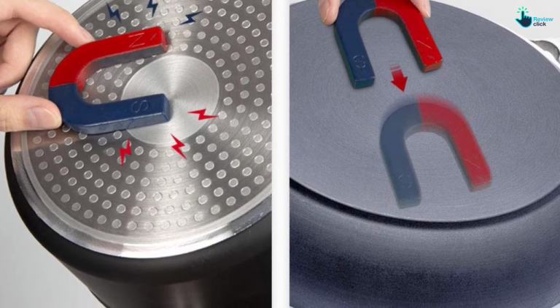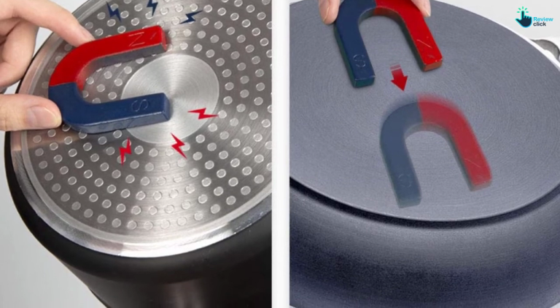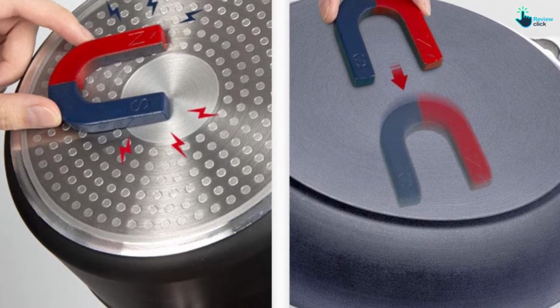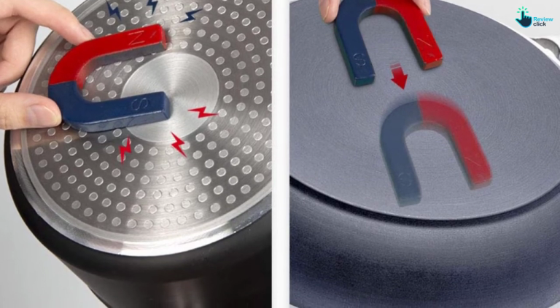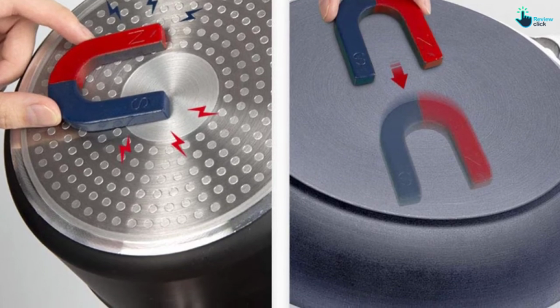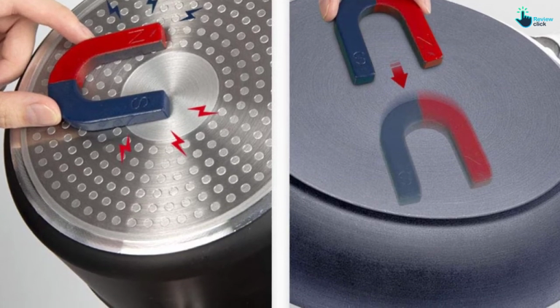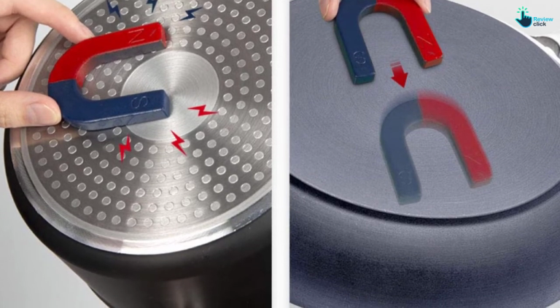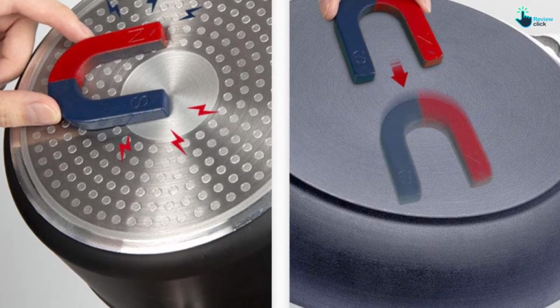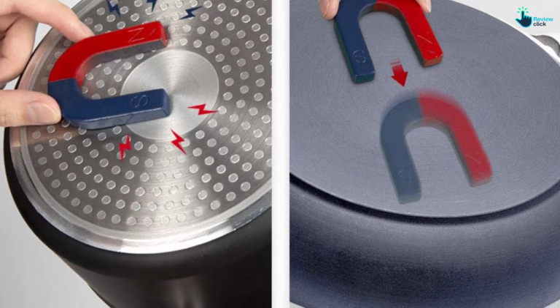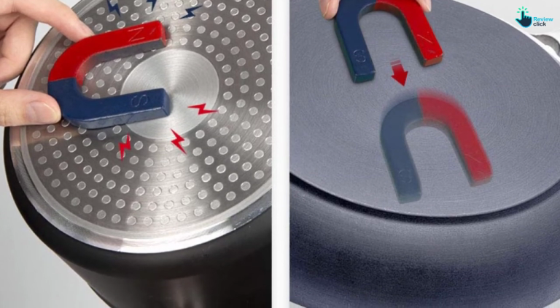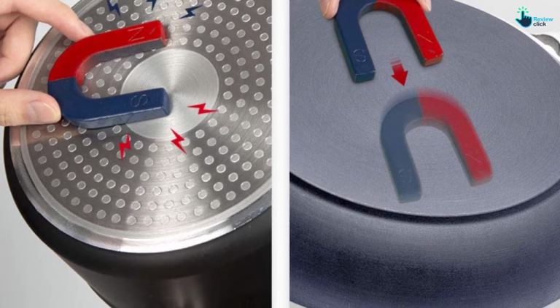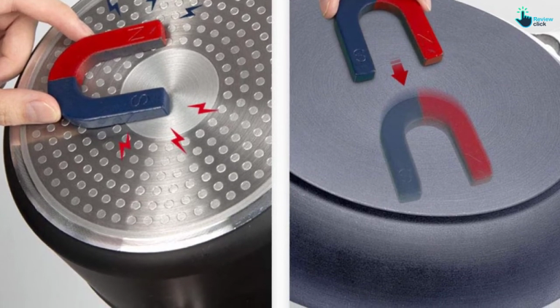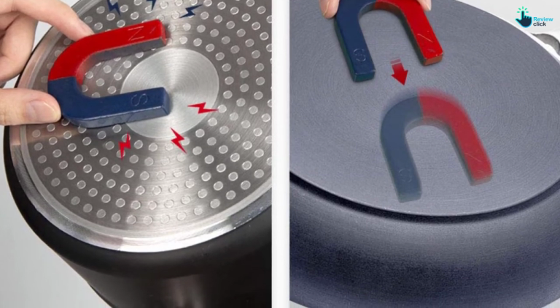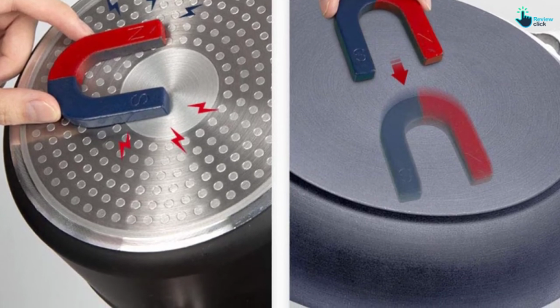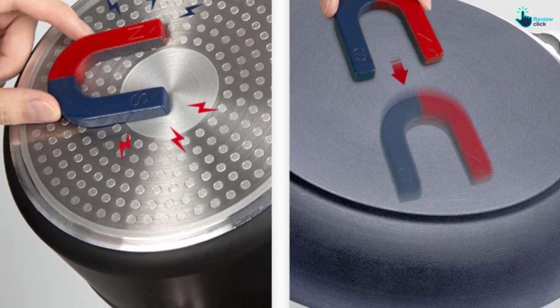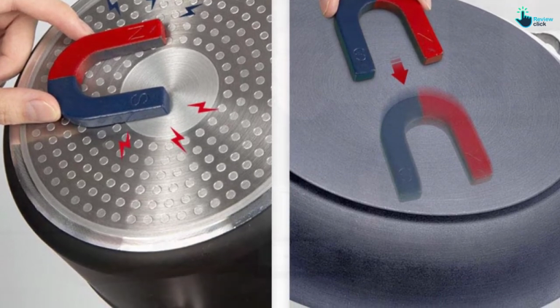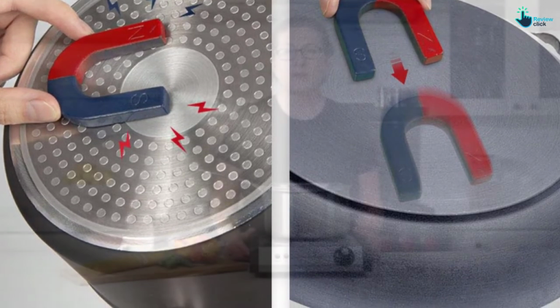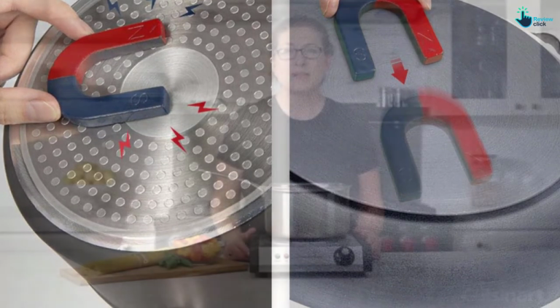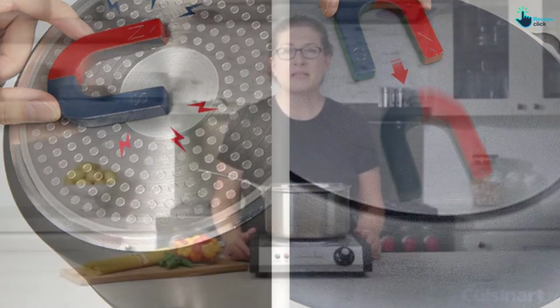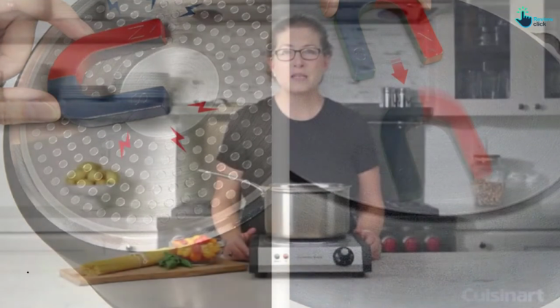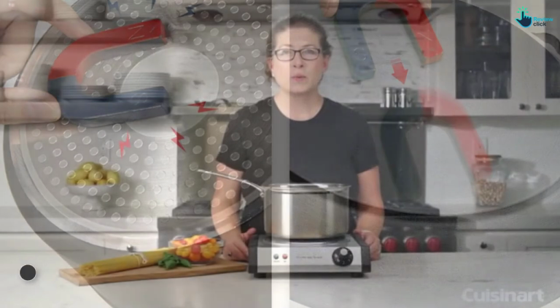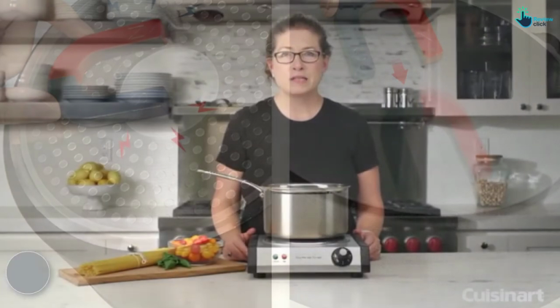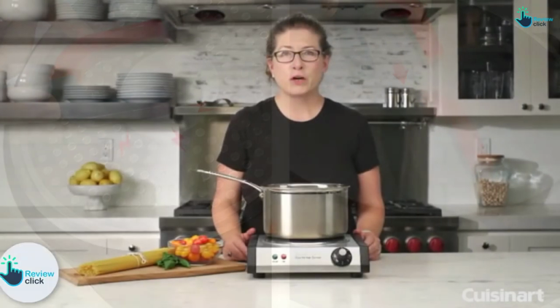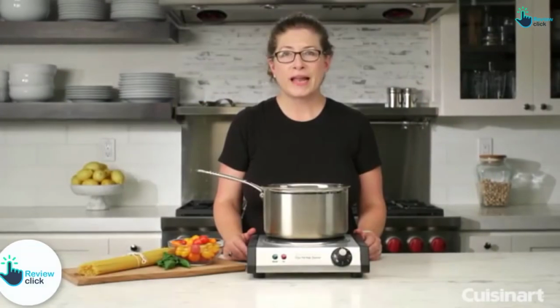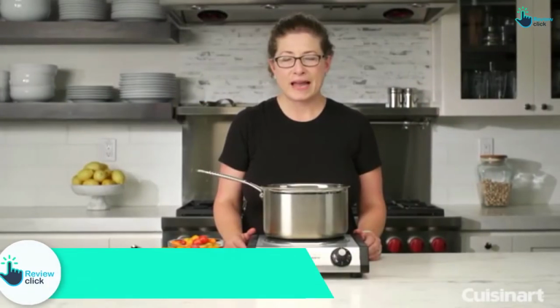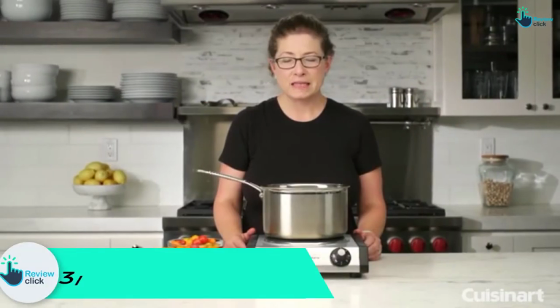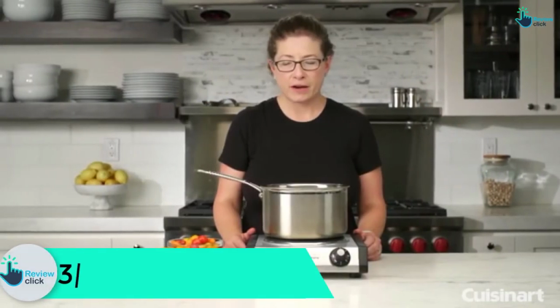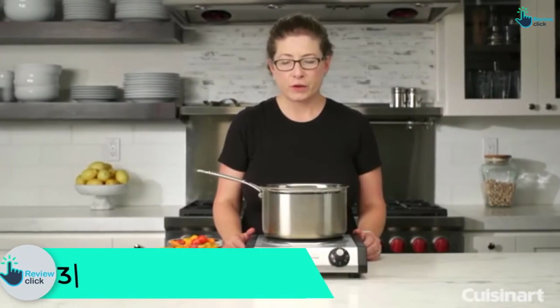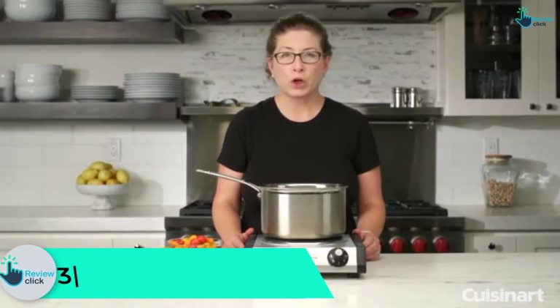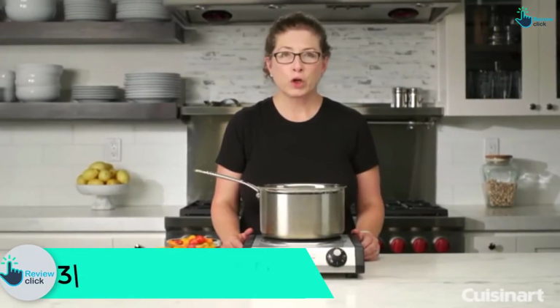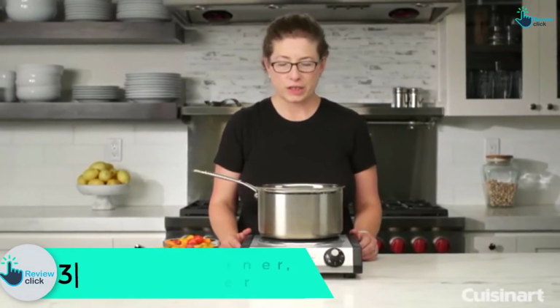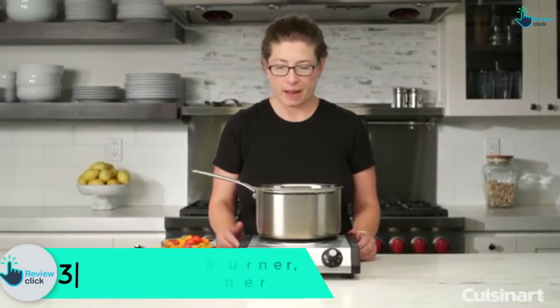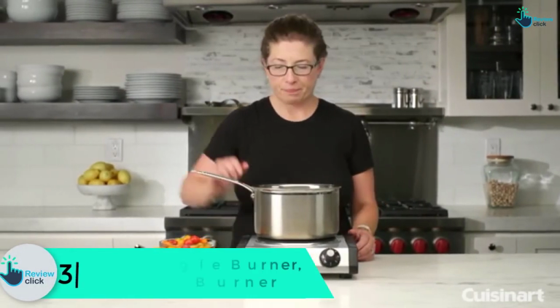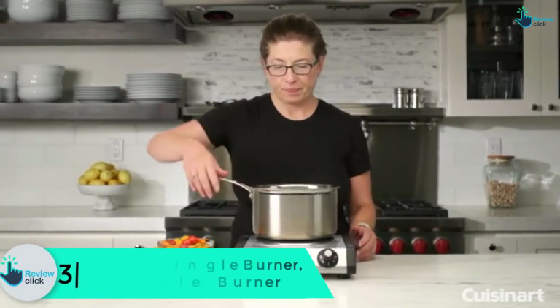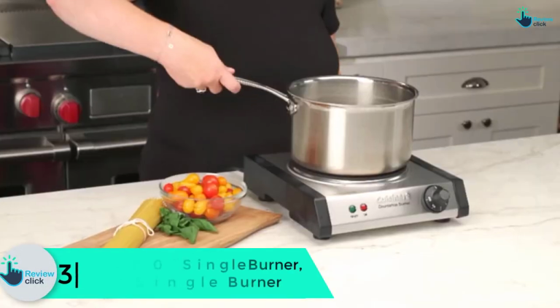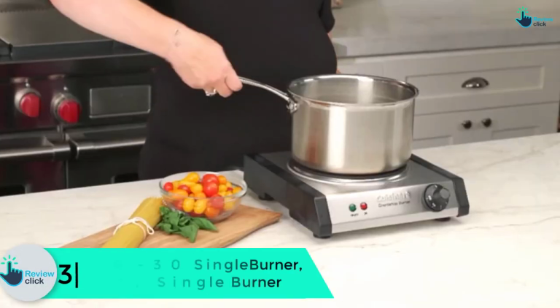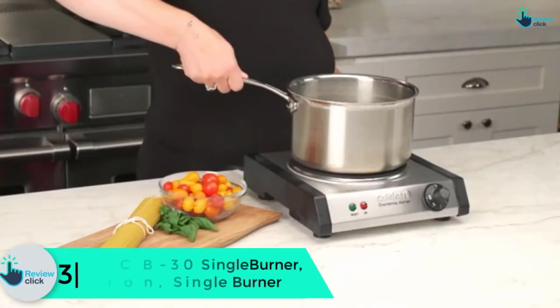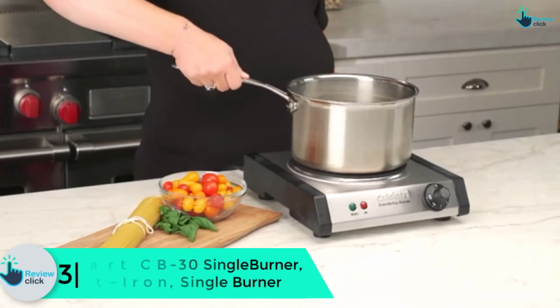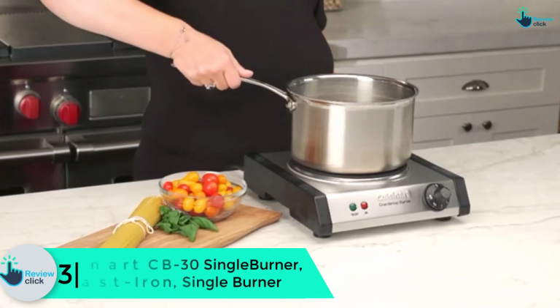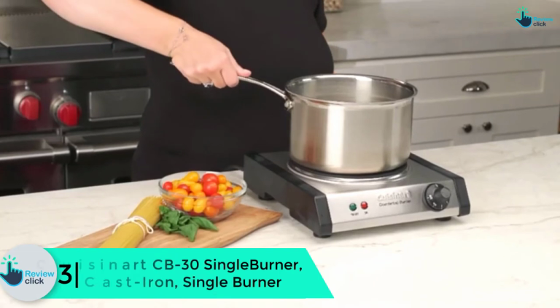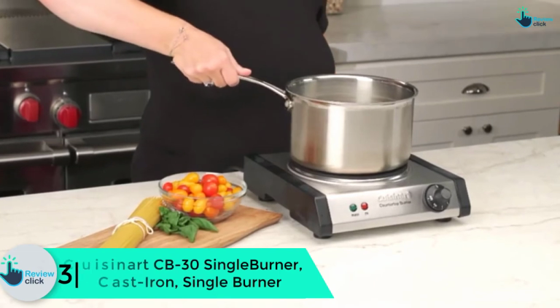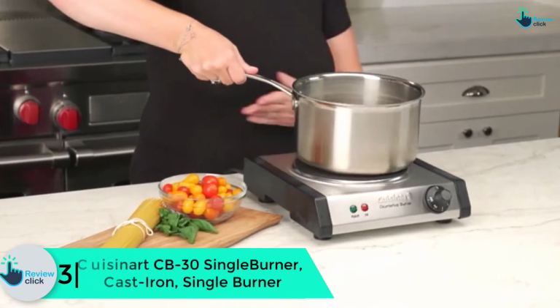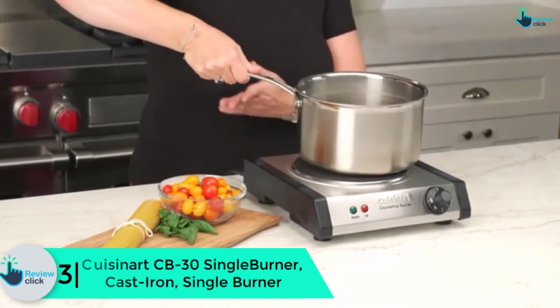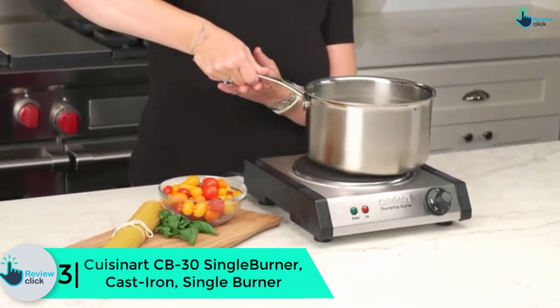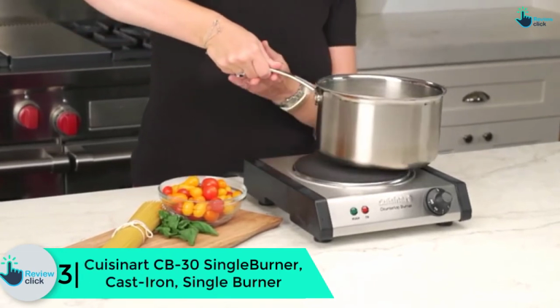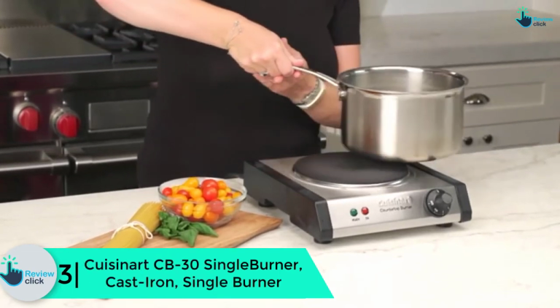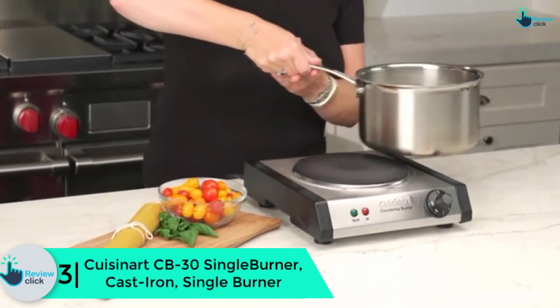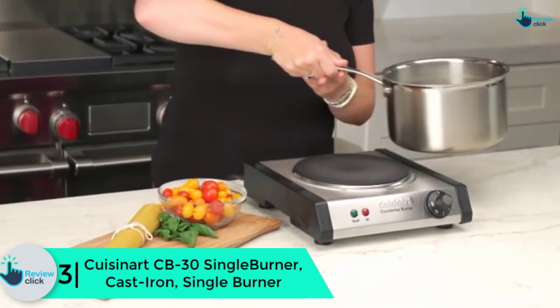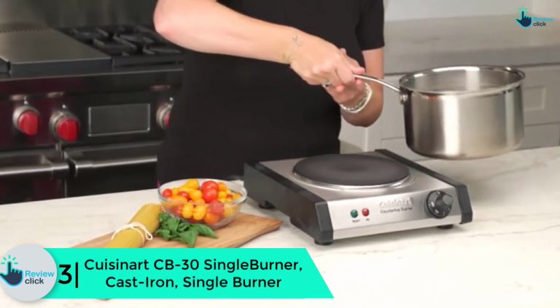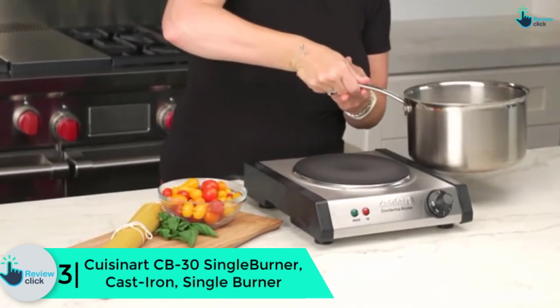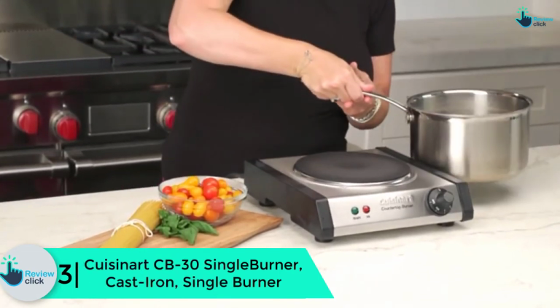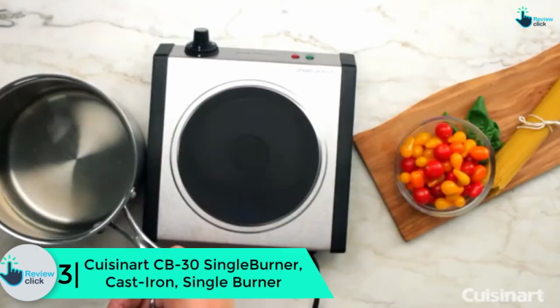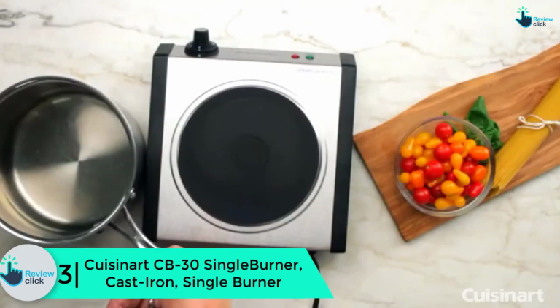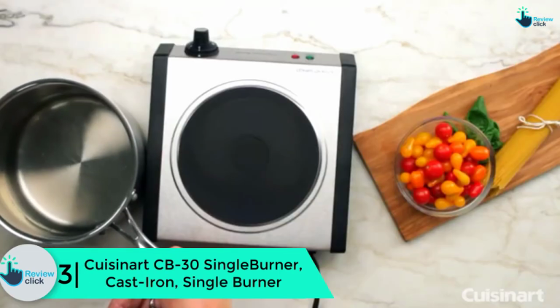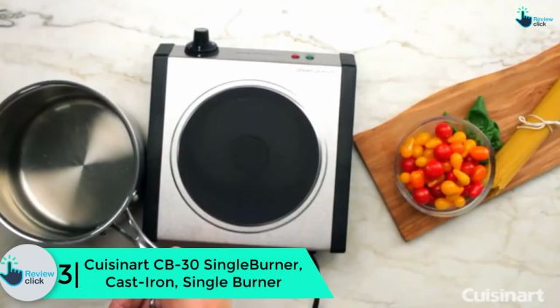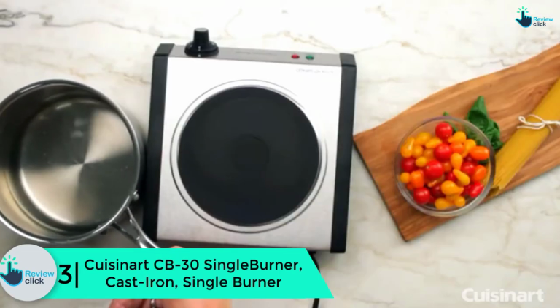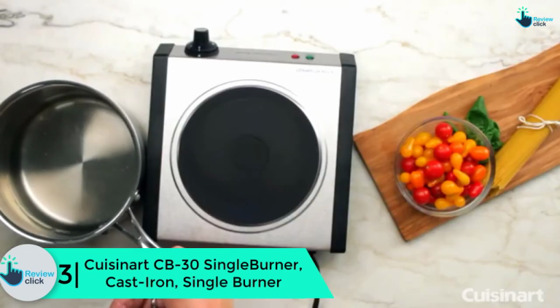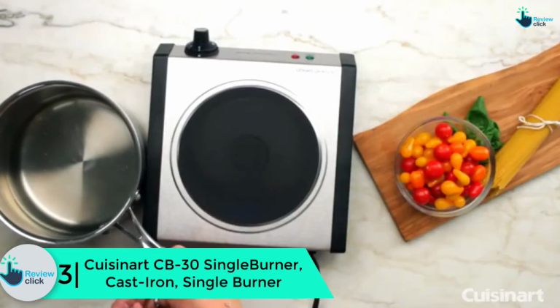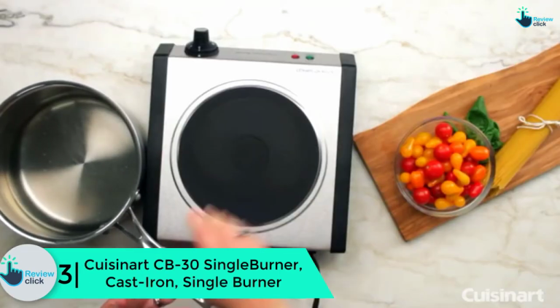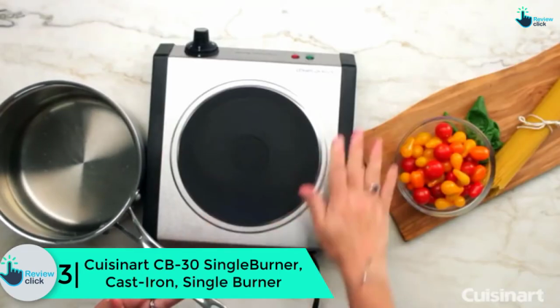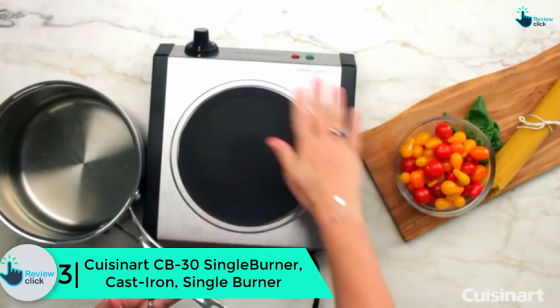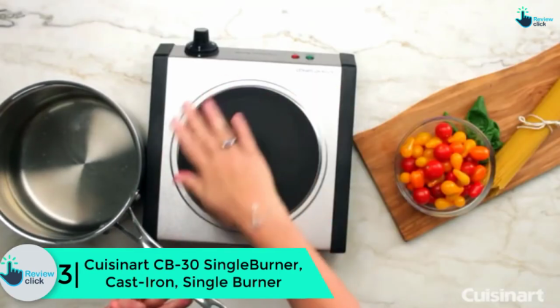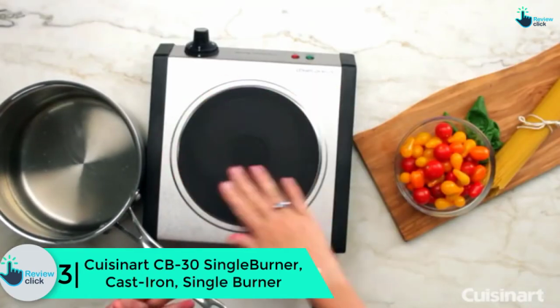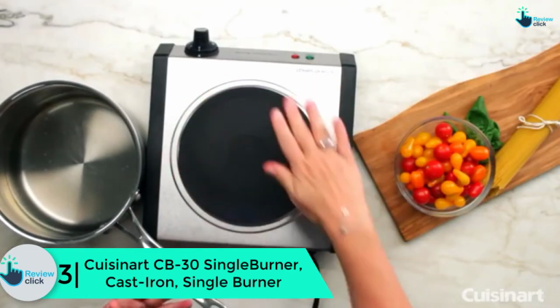It is very trendy thanks to the black color and polished surface. The main merits are high performance, wide temperature setting, and easy to operate and clean.